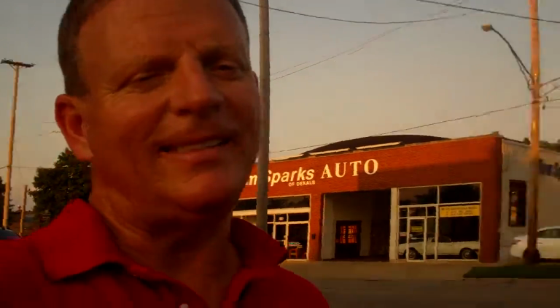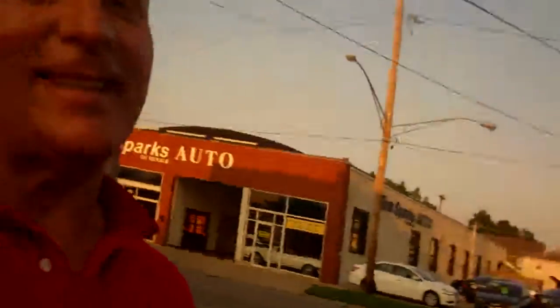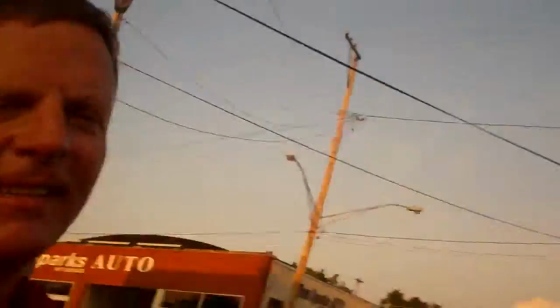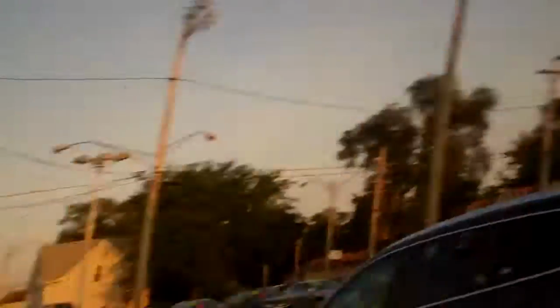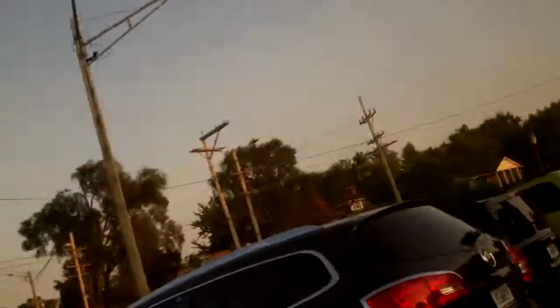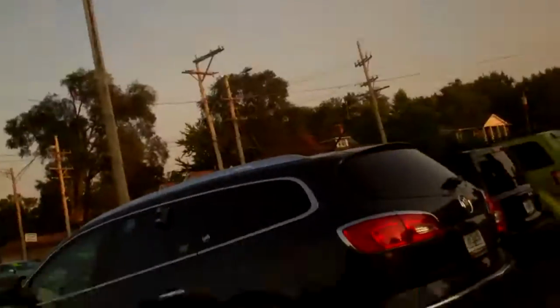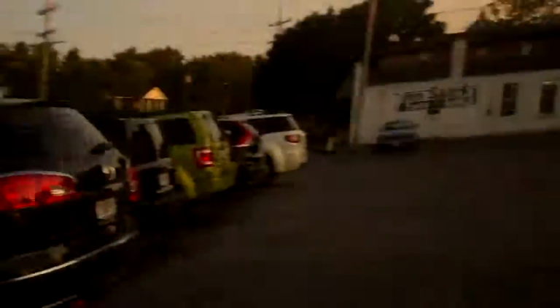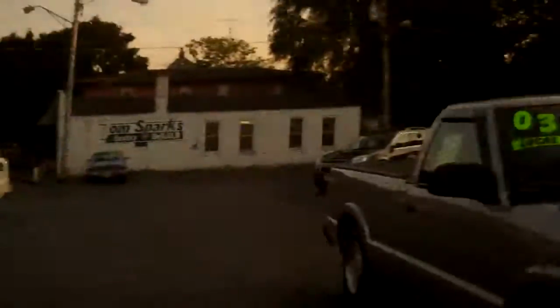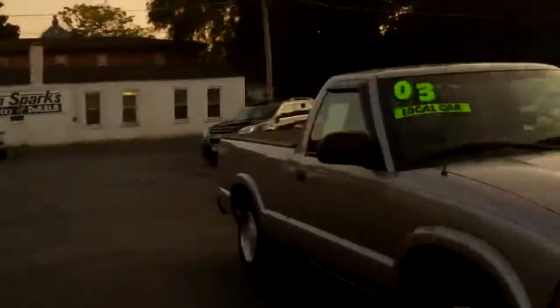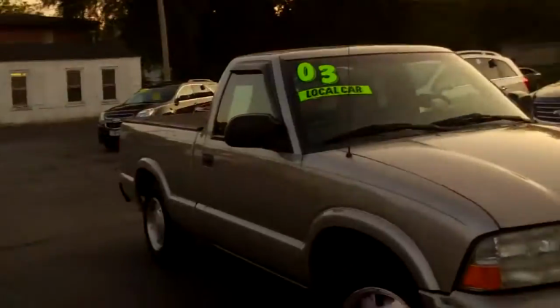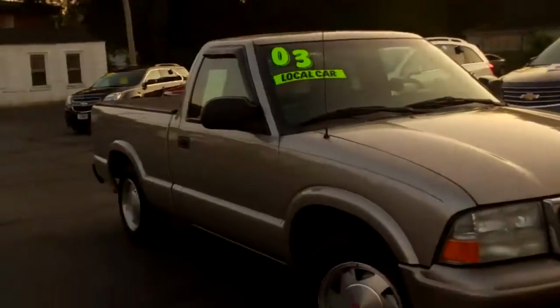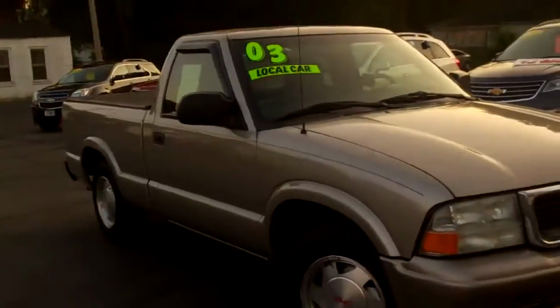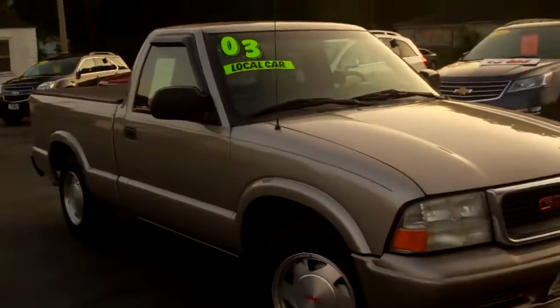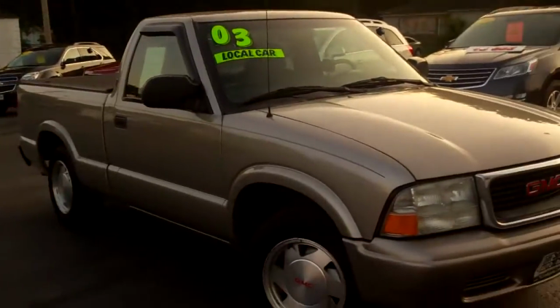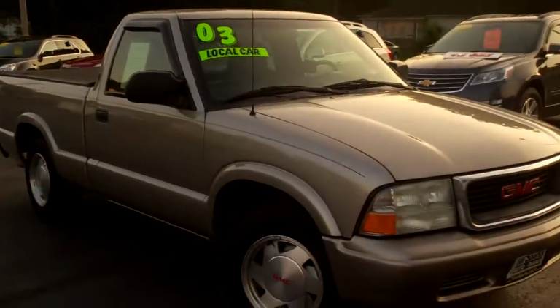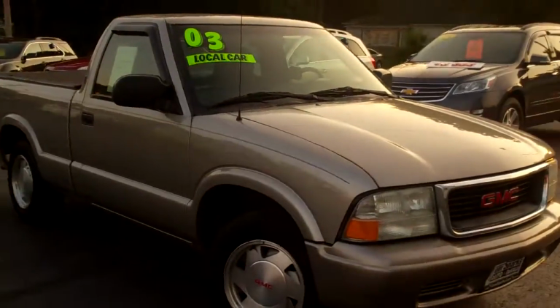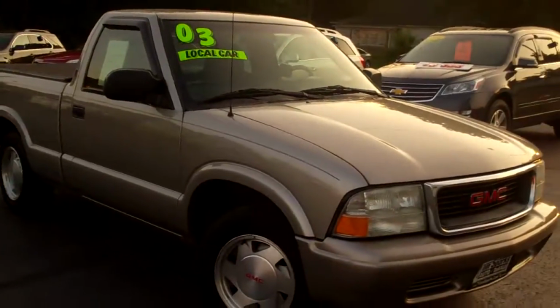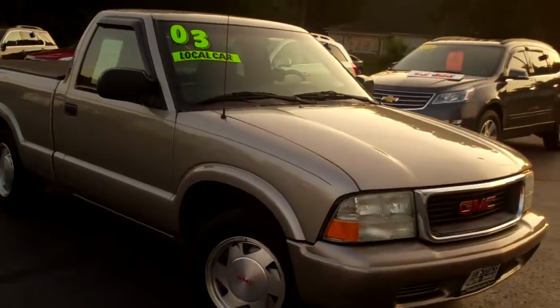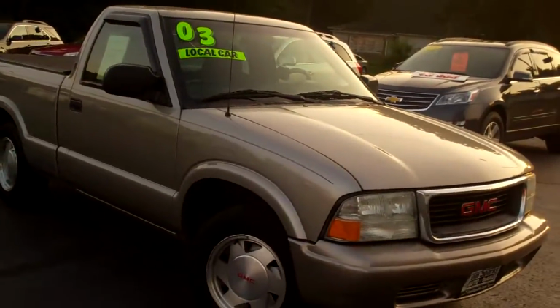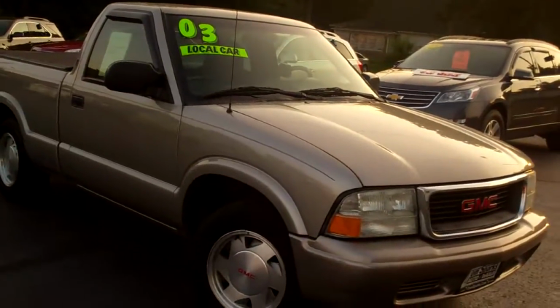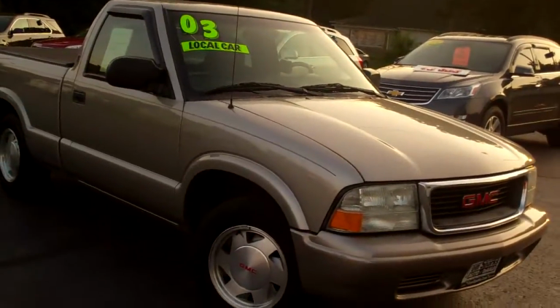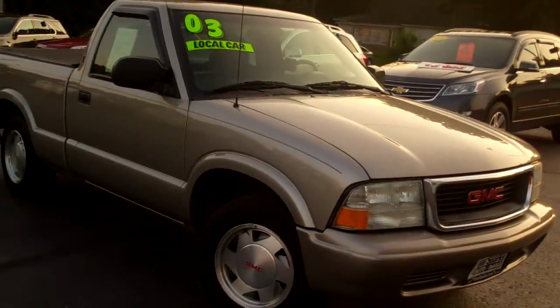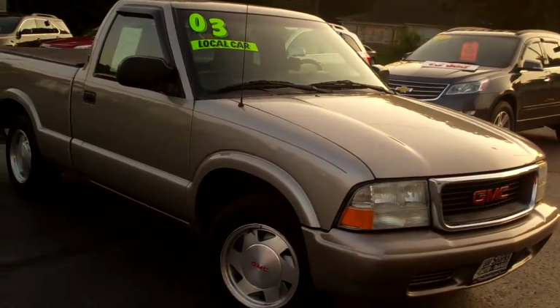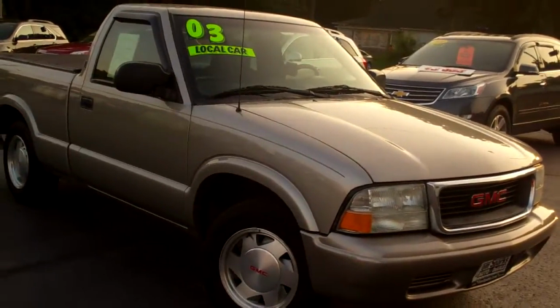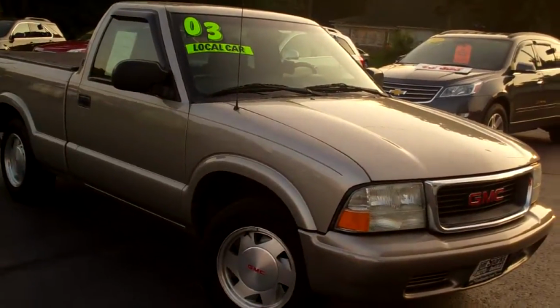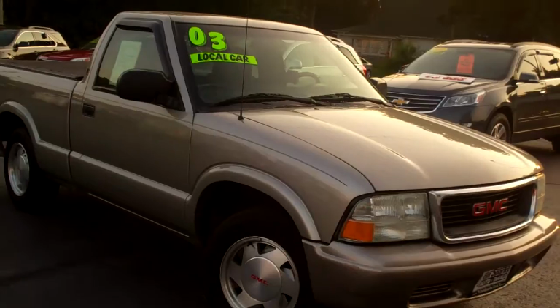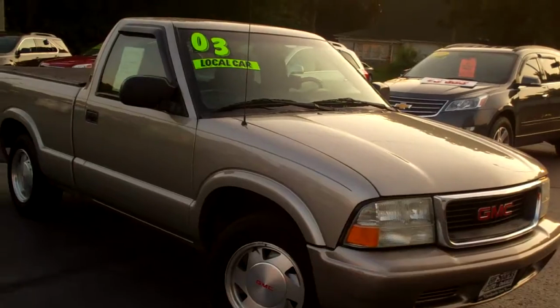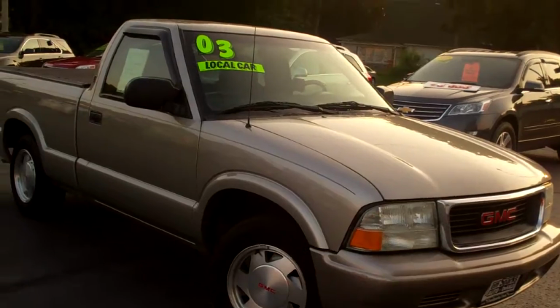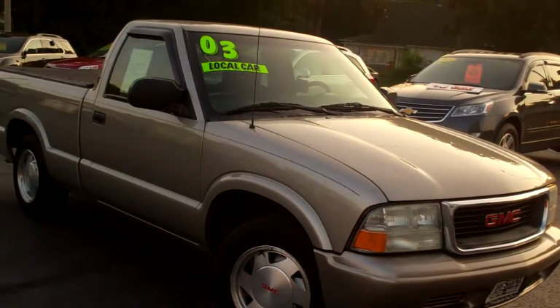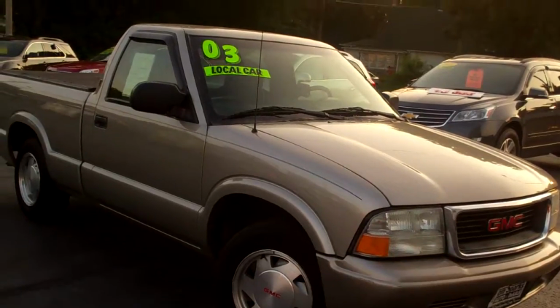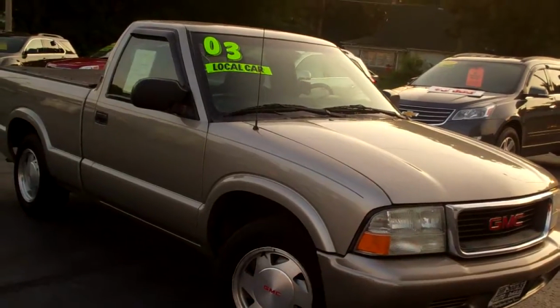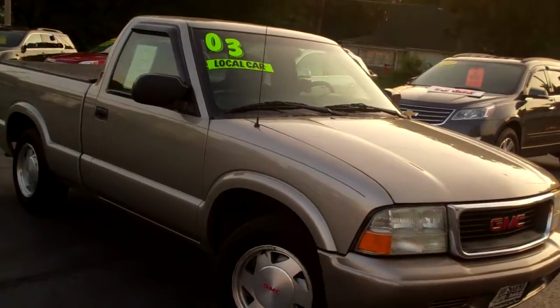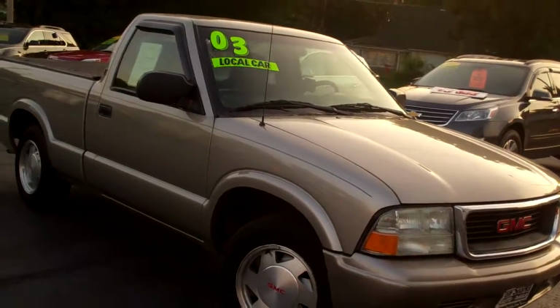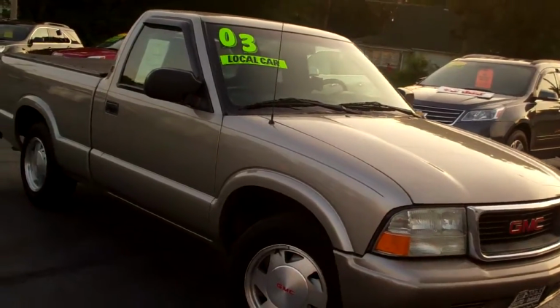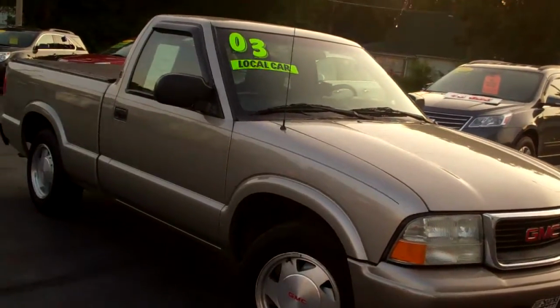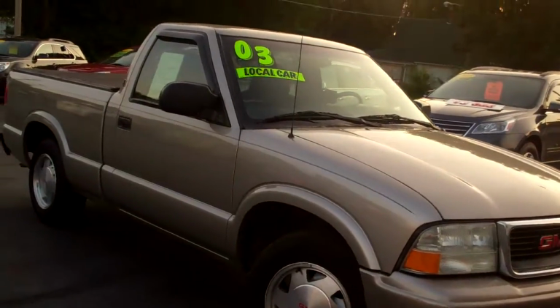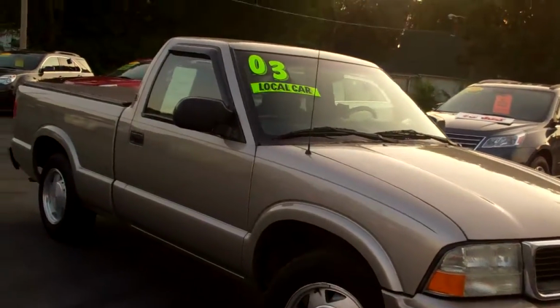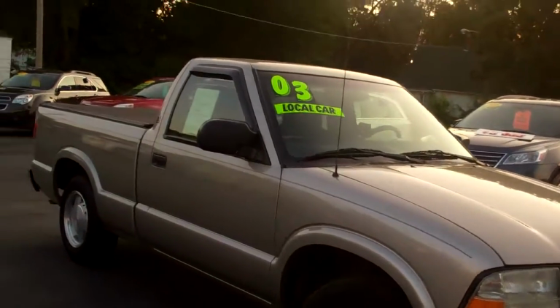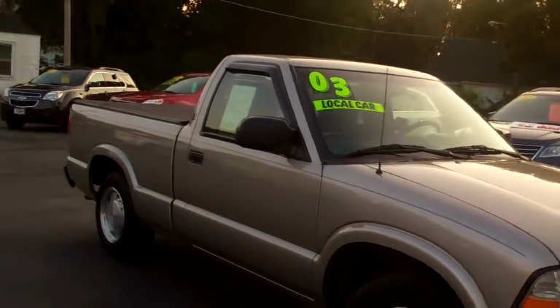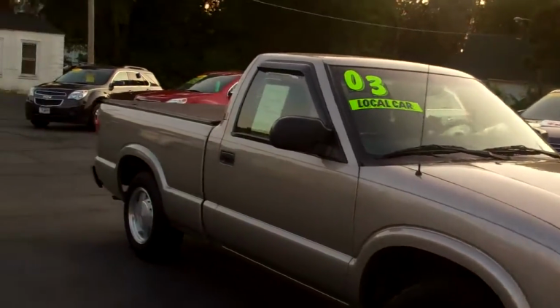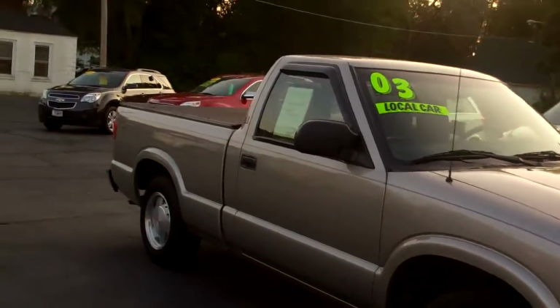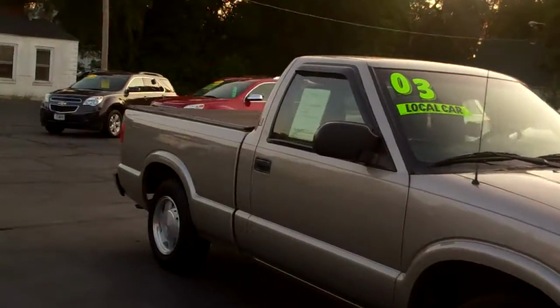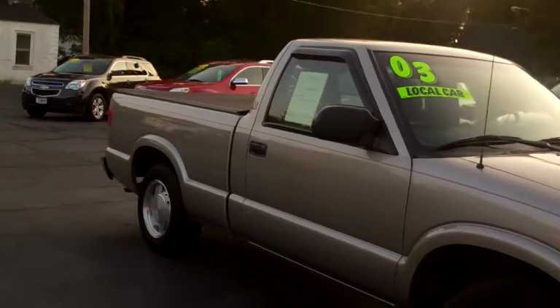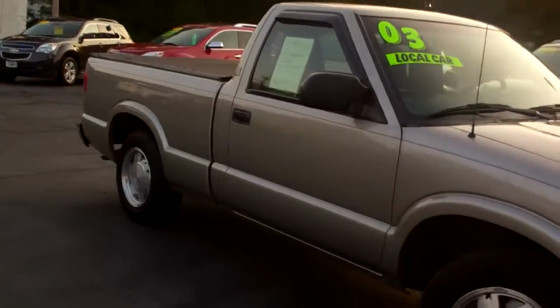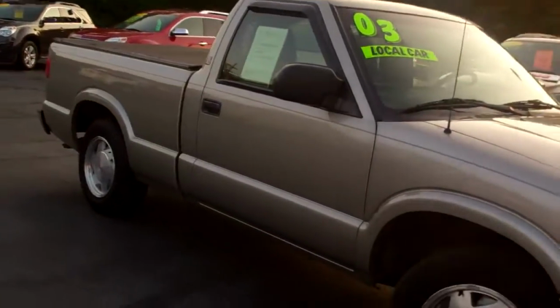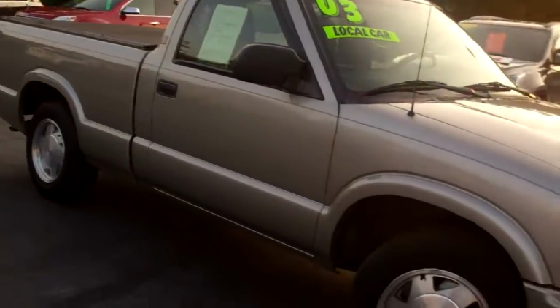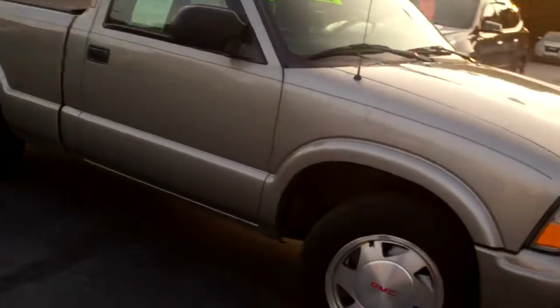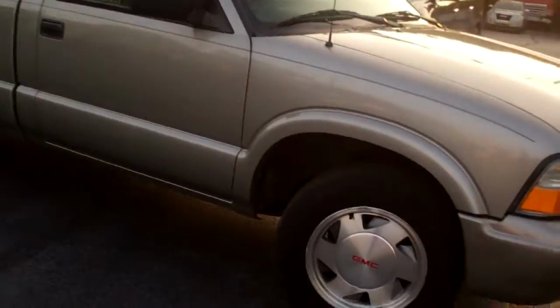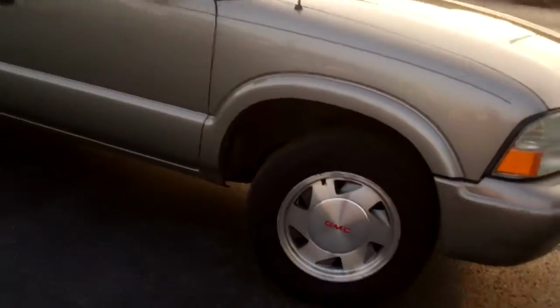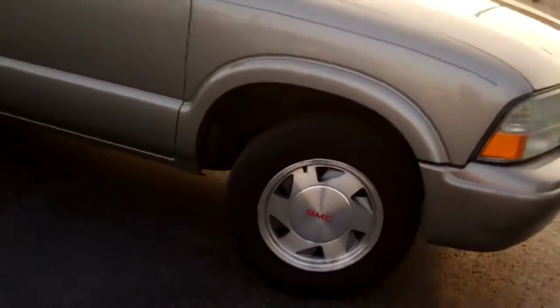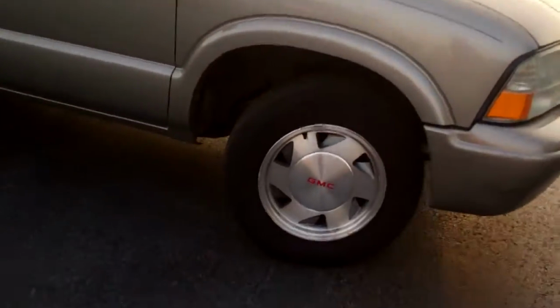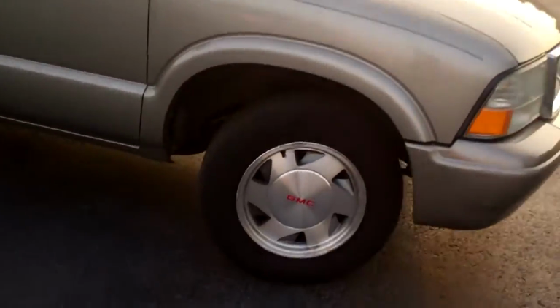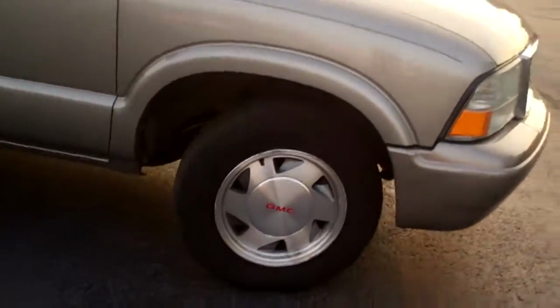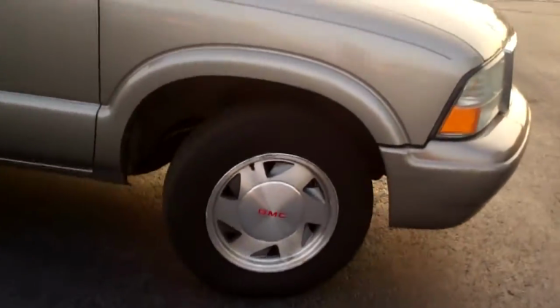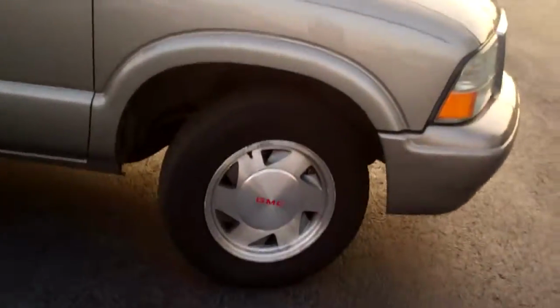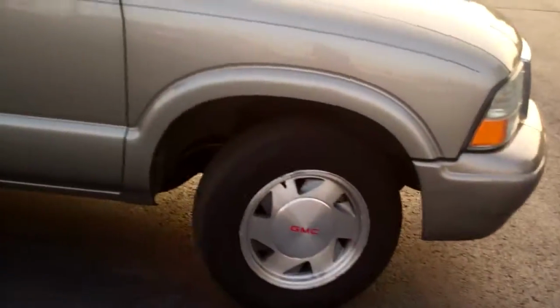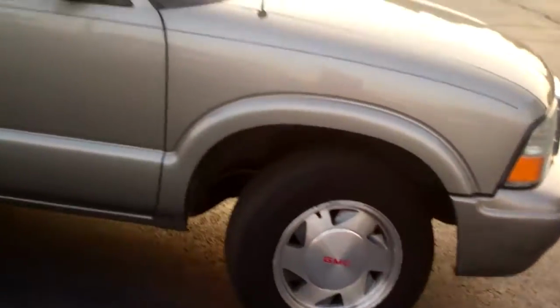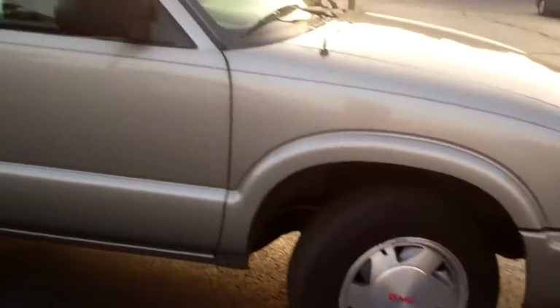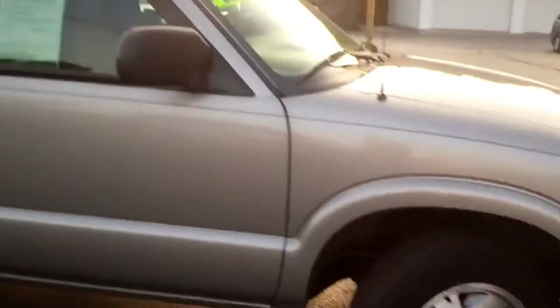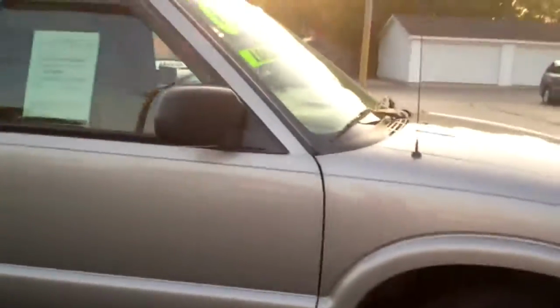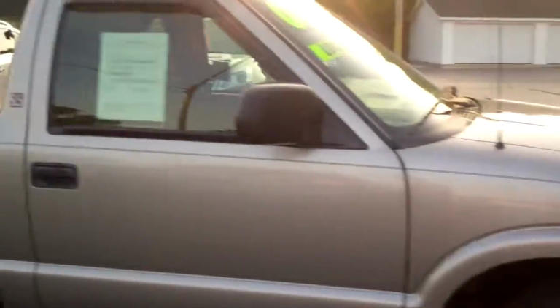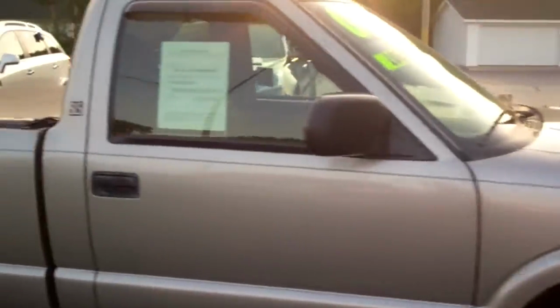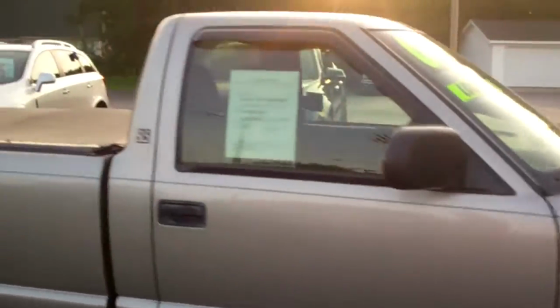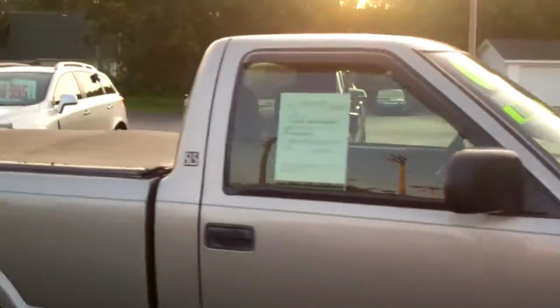Hey, check this one out. 2003 GMC Sonoma. Nice truck, pewter in color, alloy wheels.